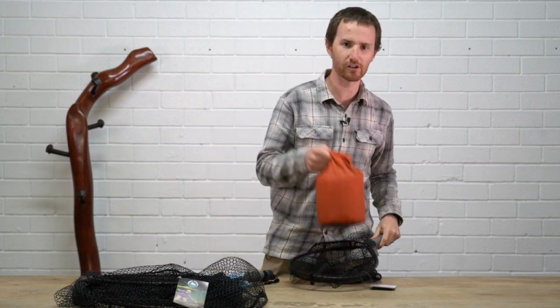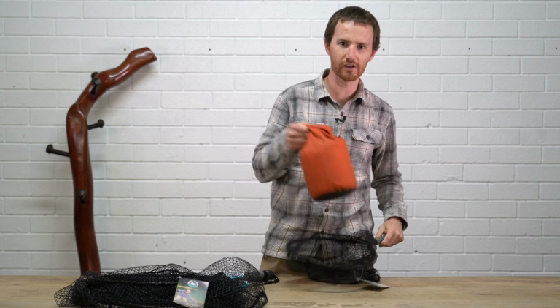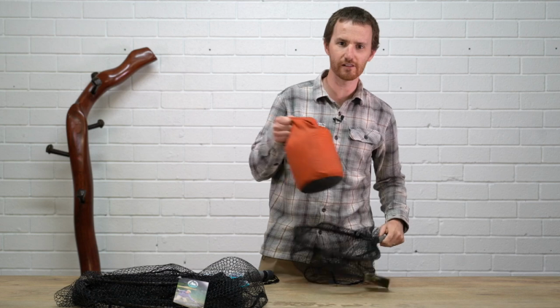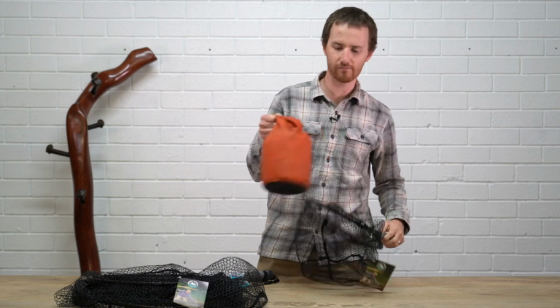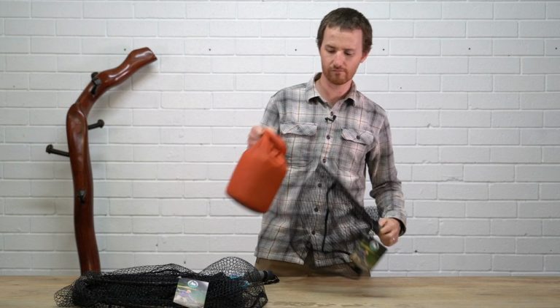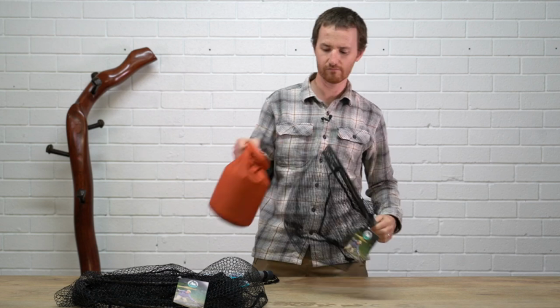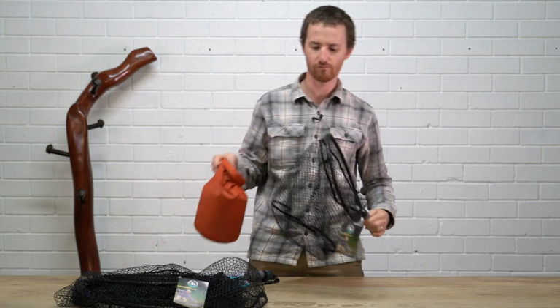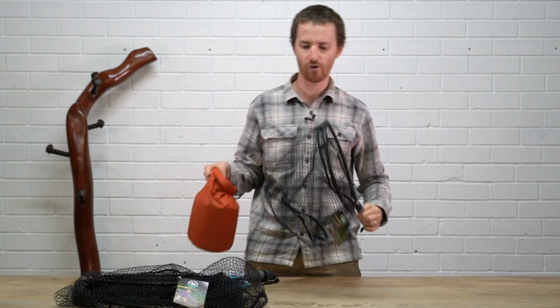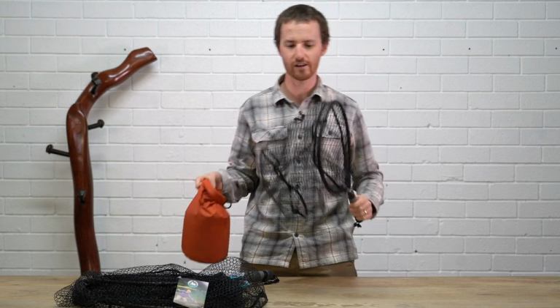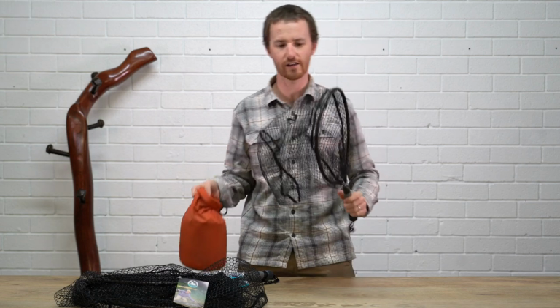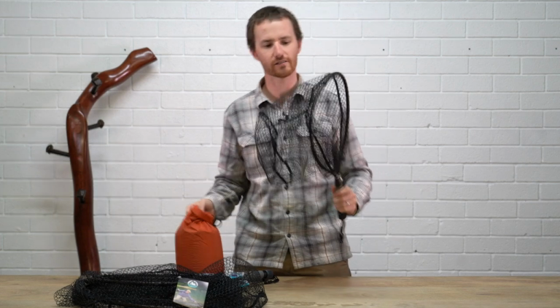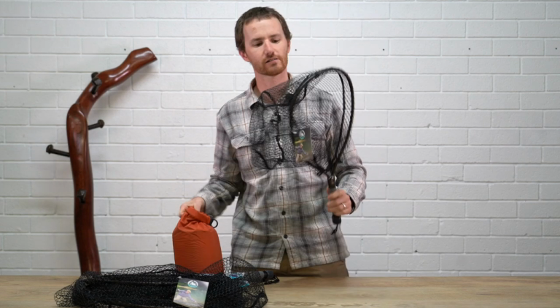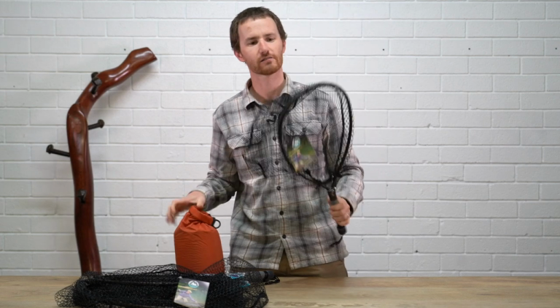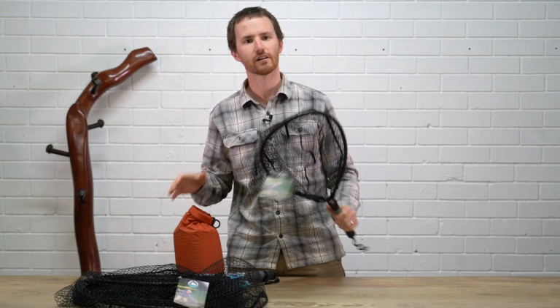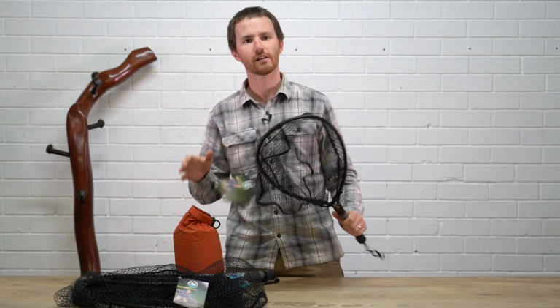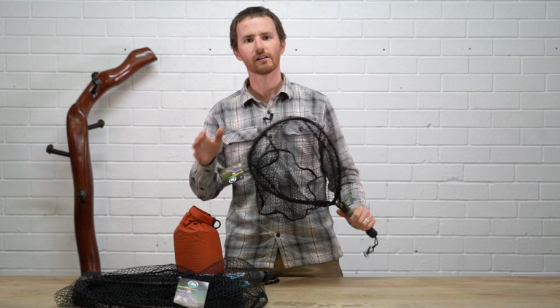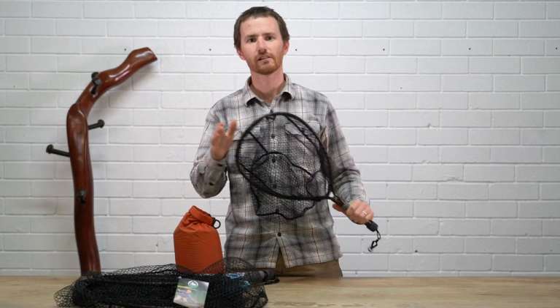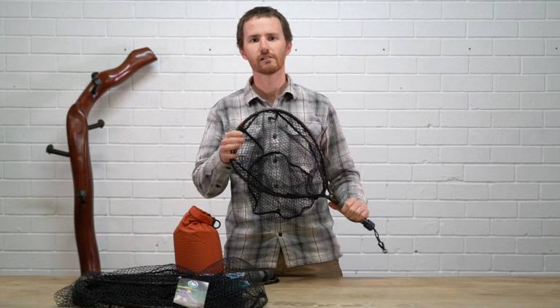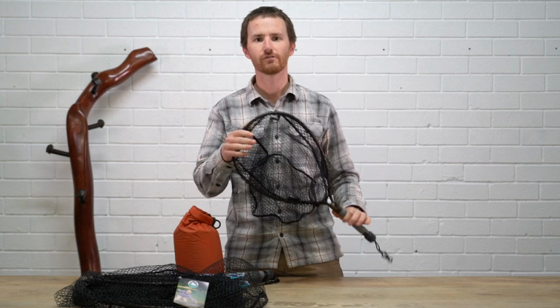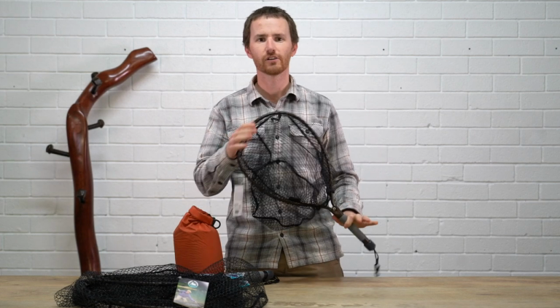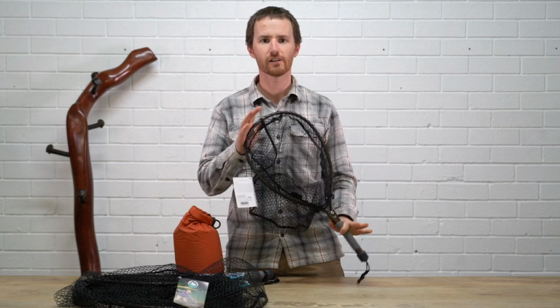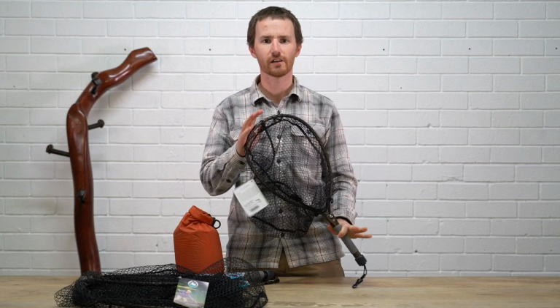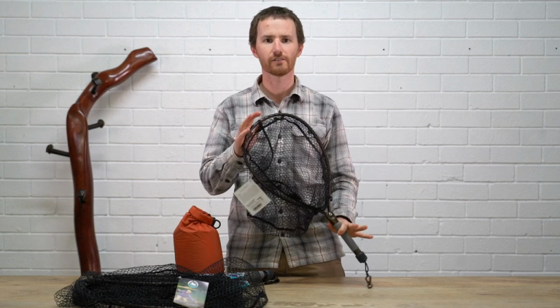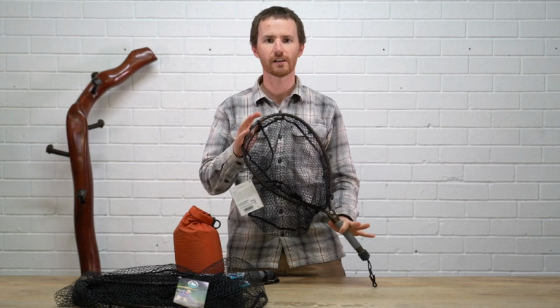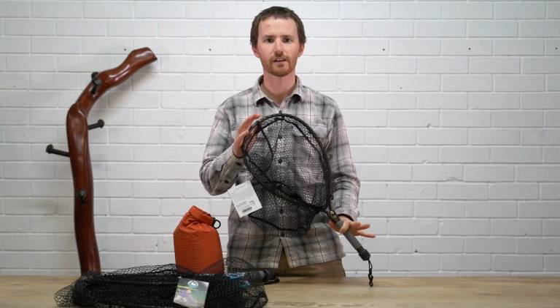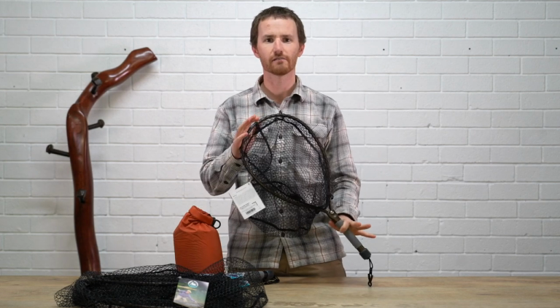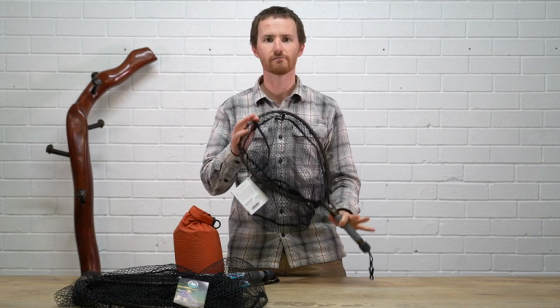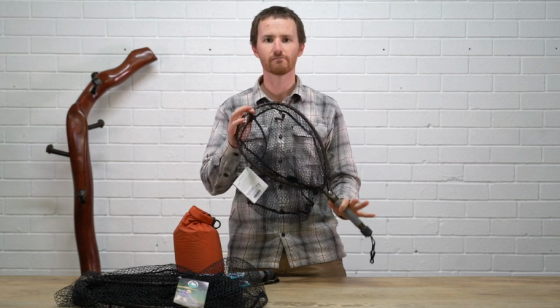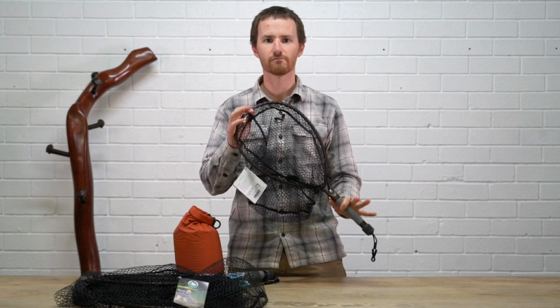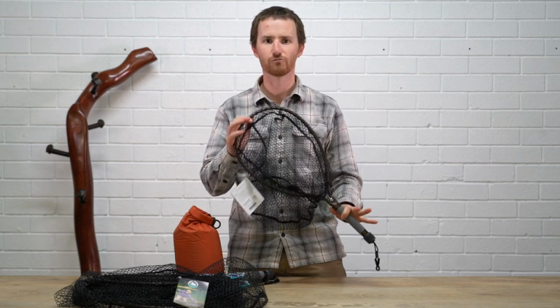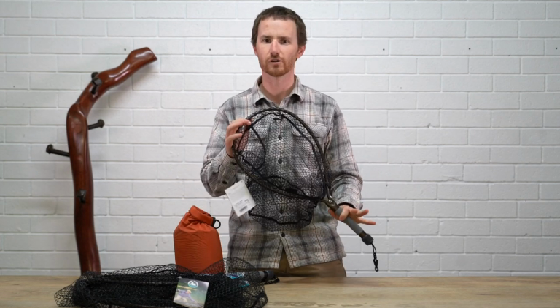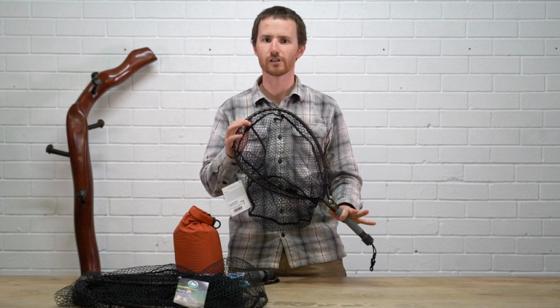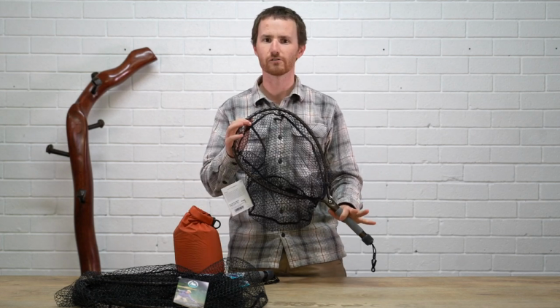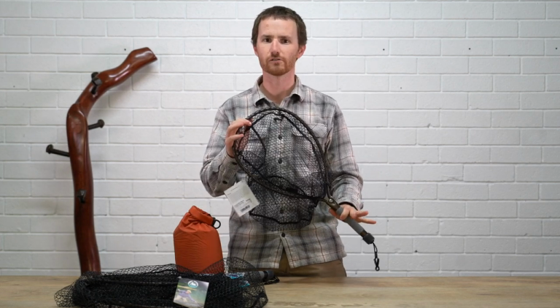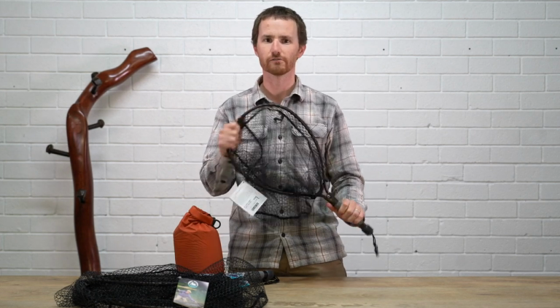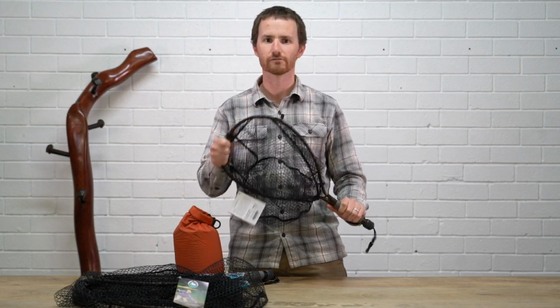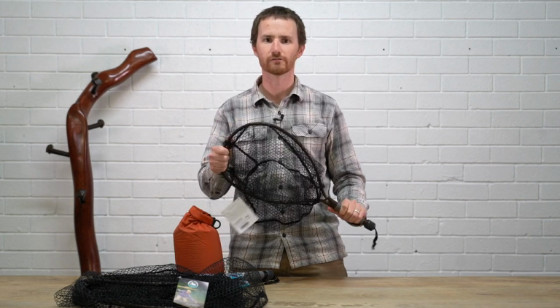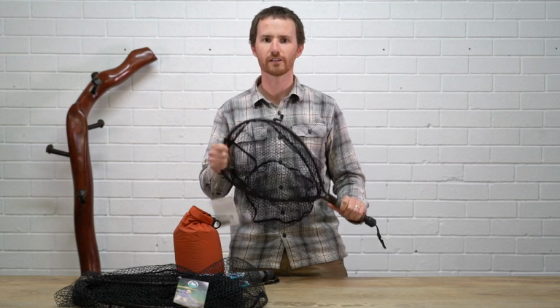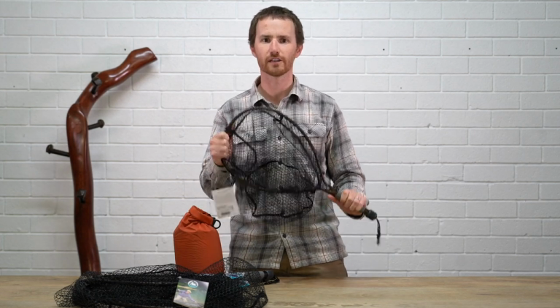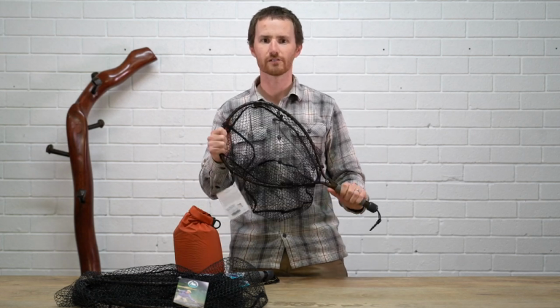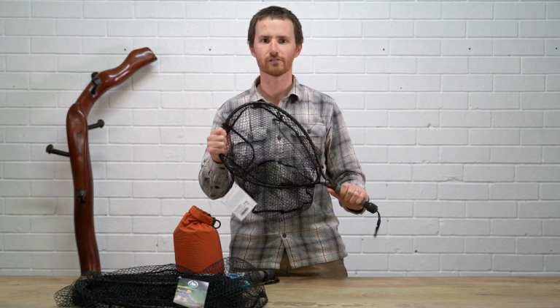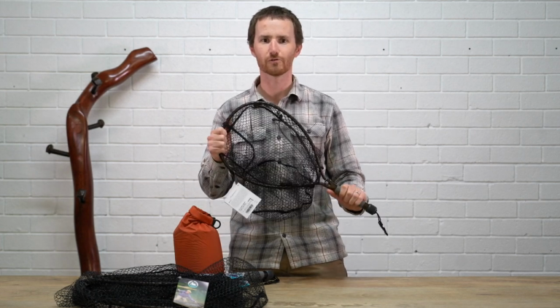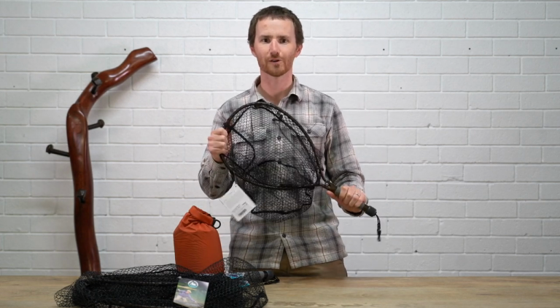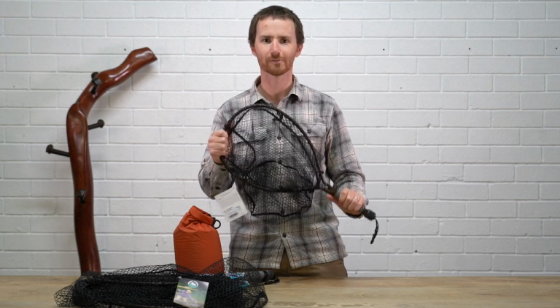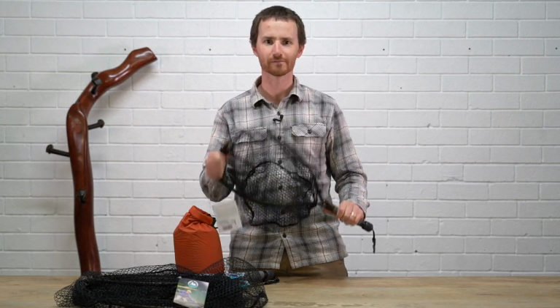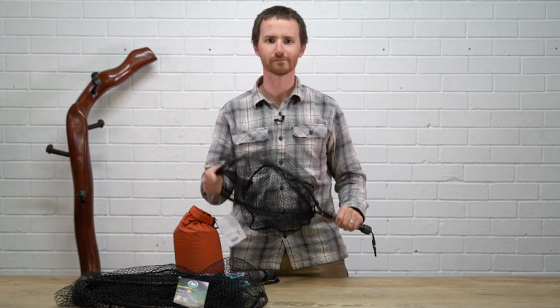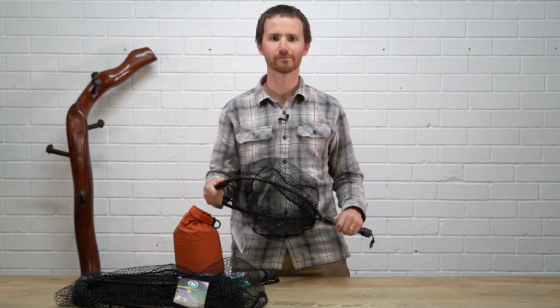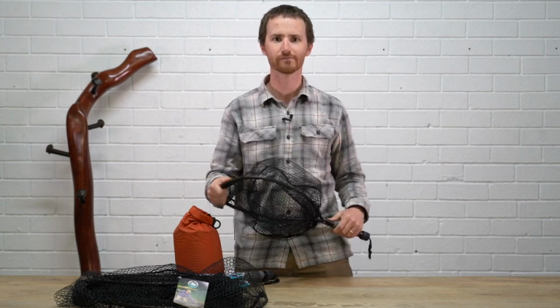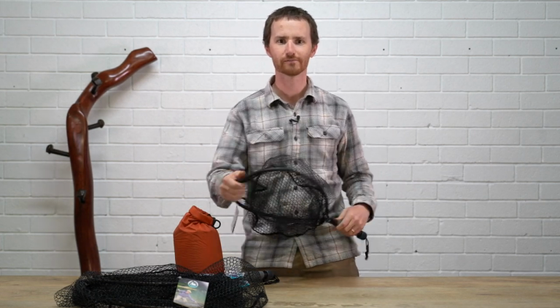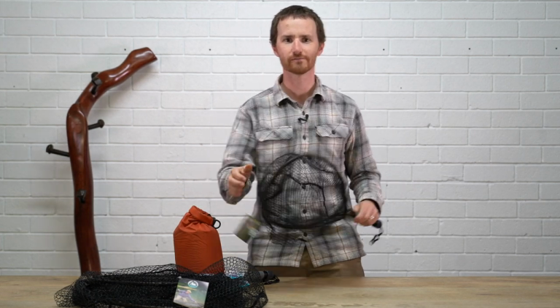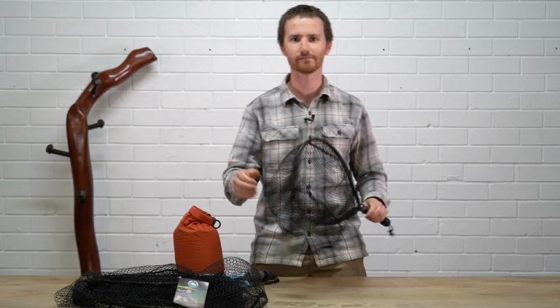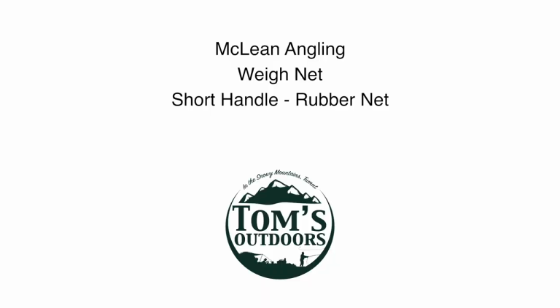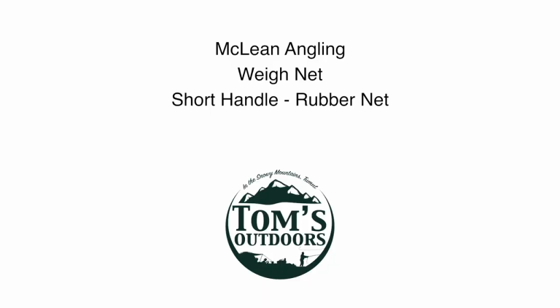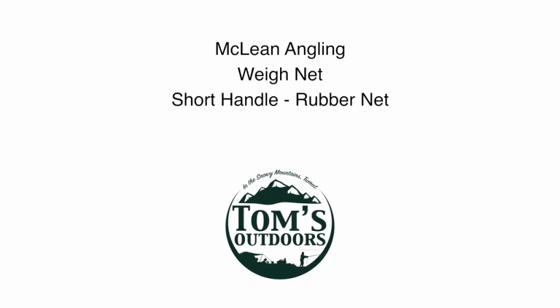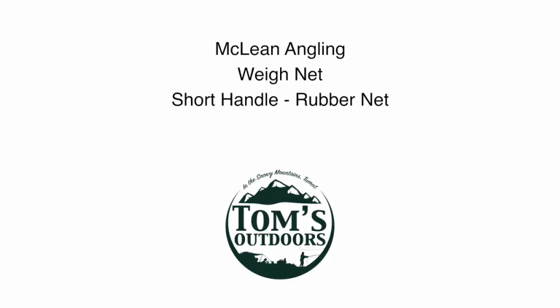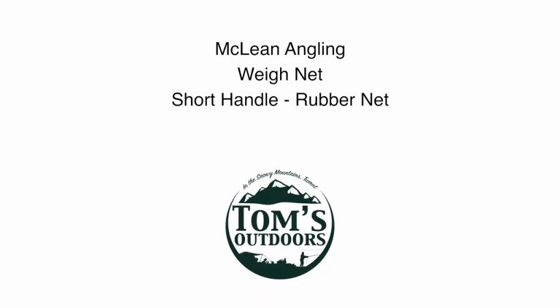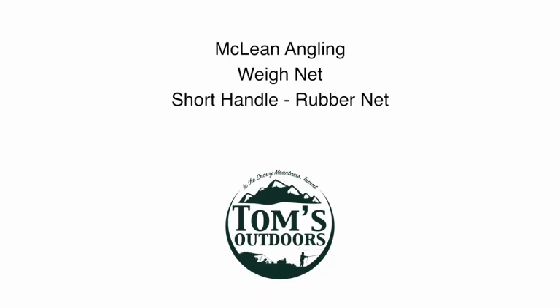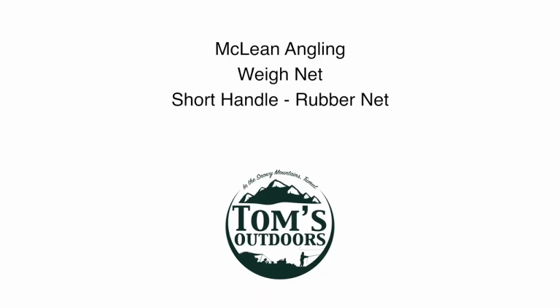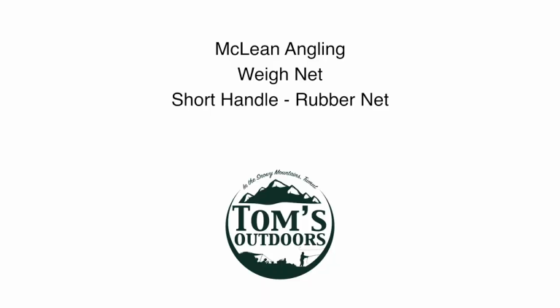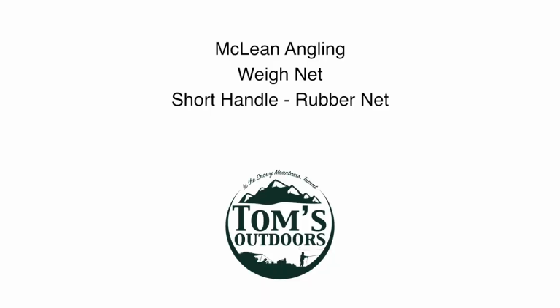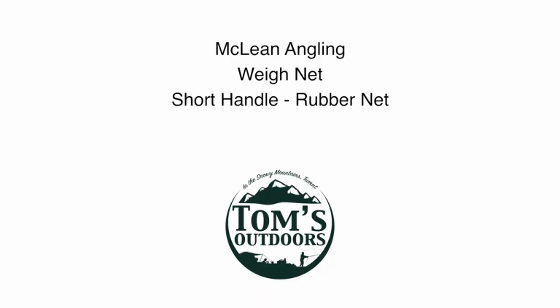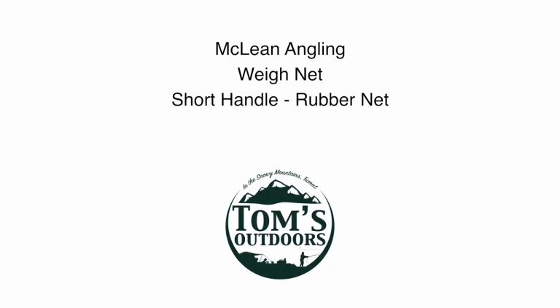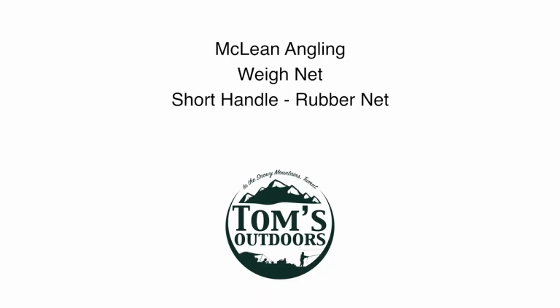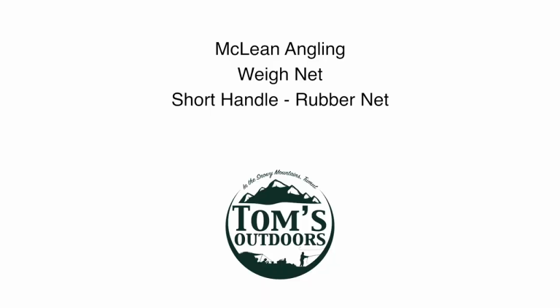McLean weigh nets — if you don't have a net, really good. Get yourself one. Thank you.